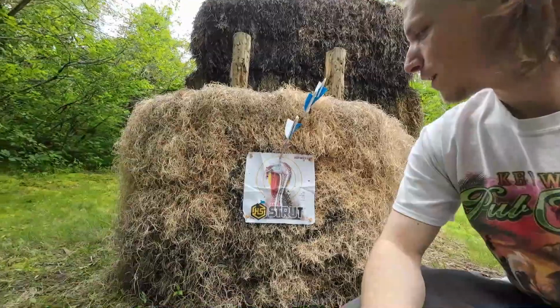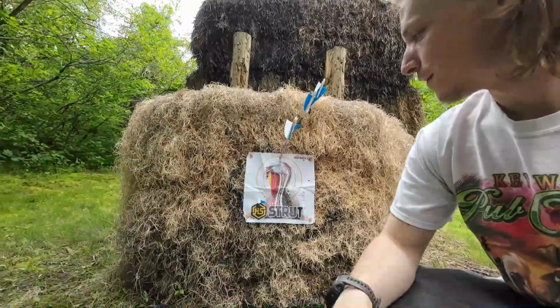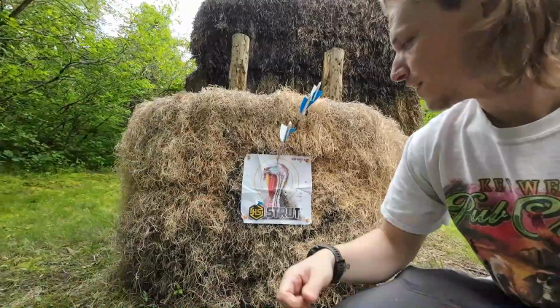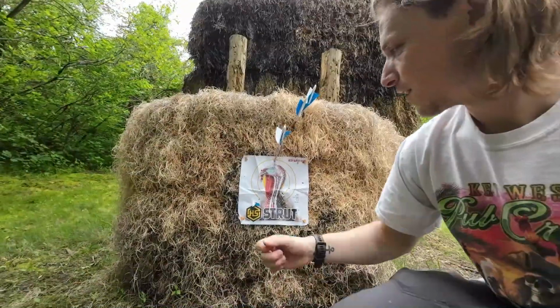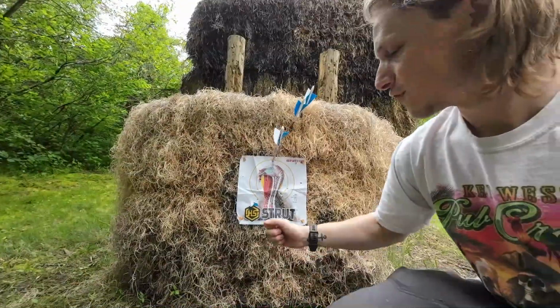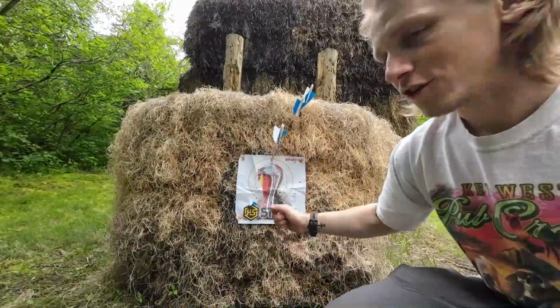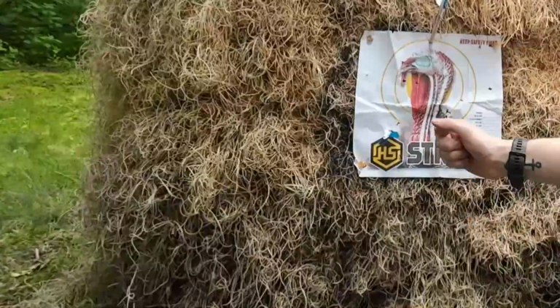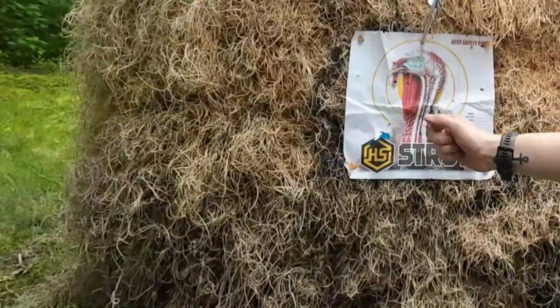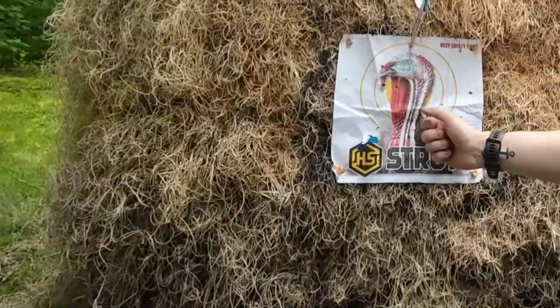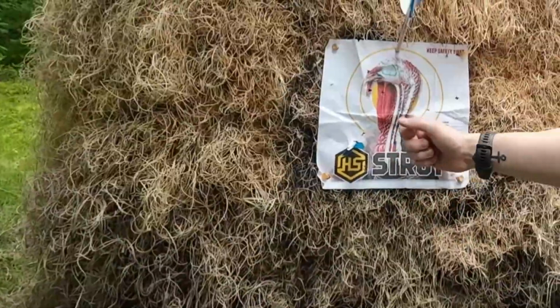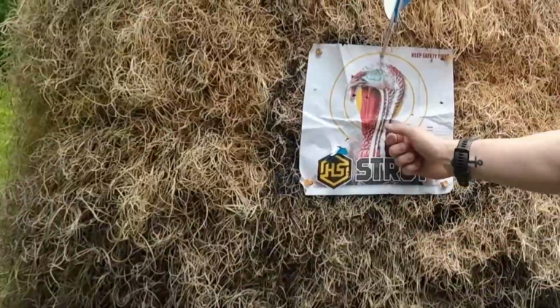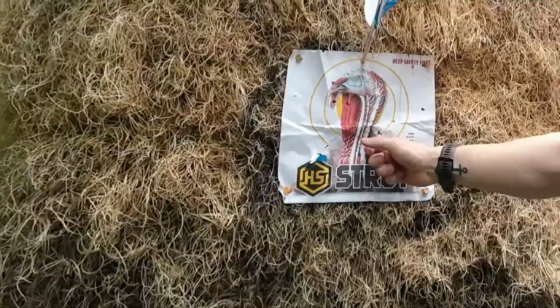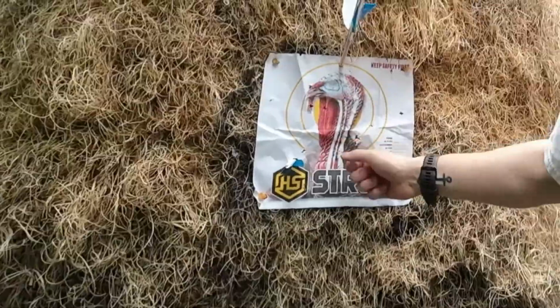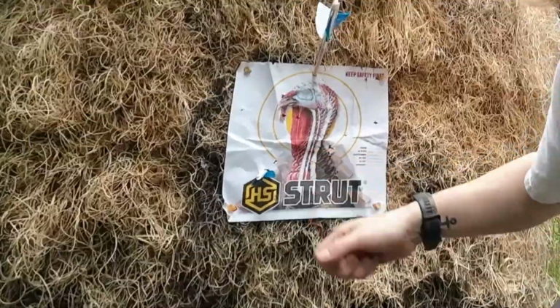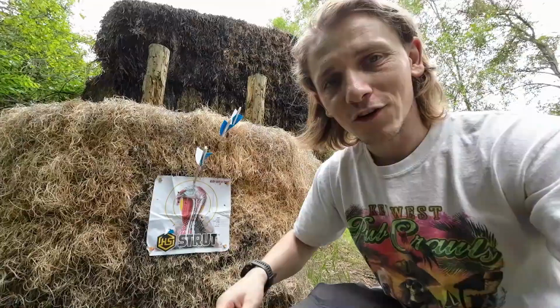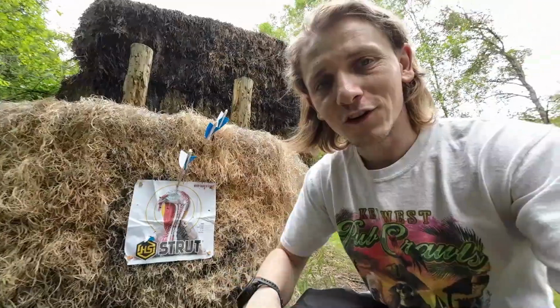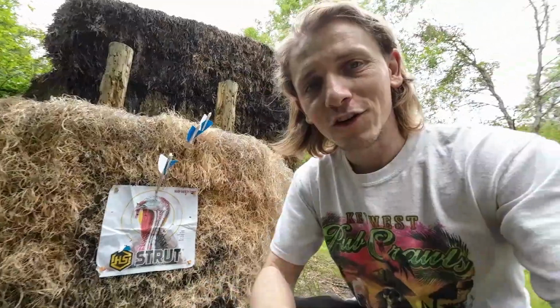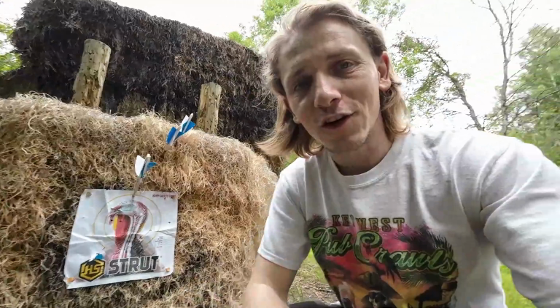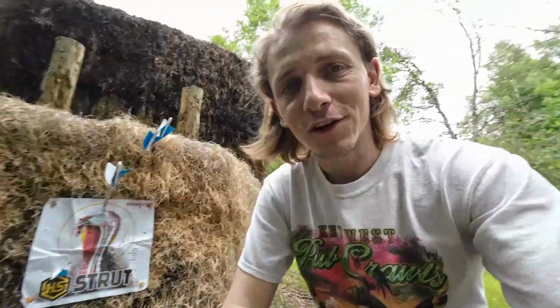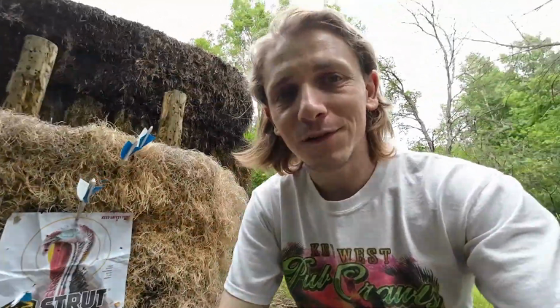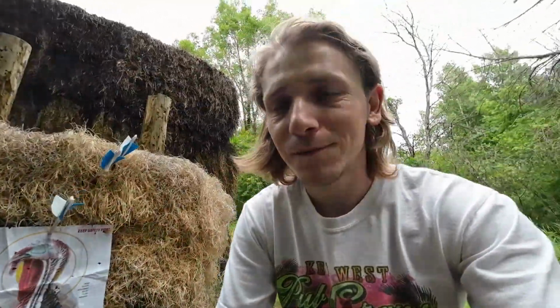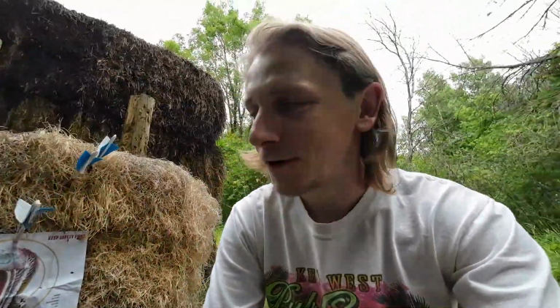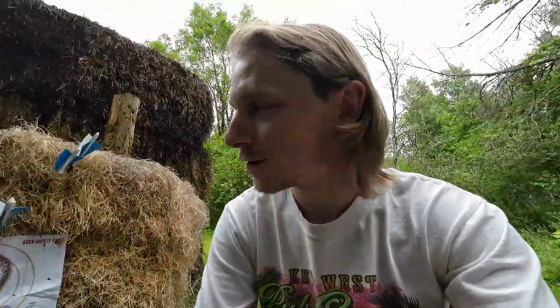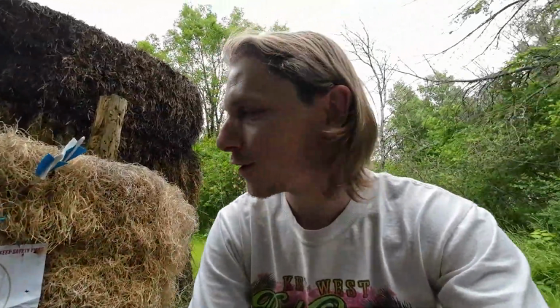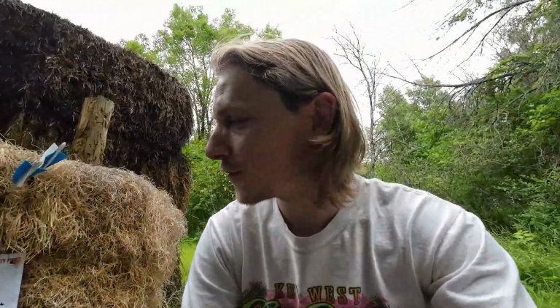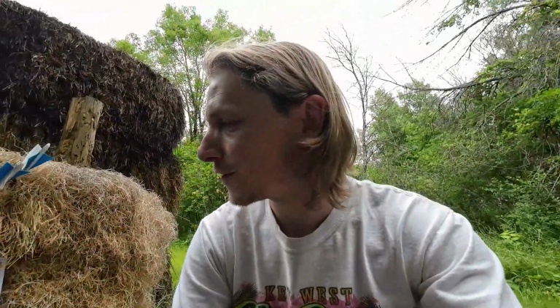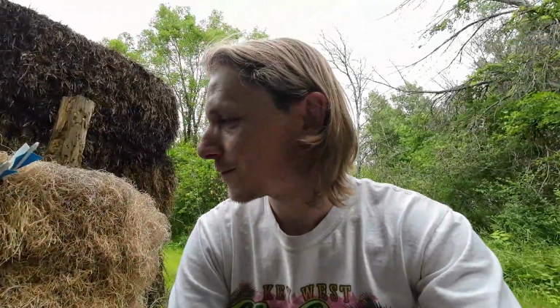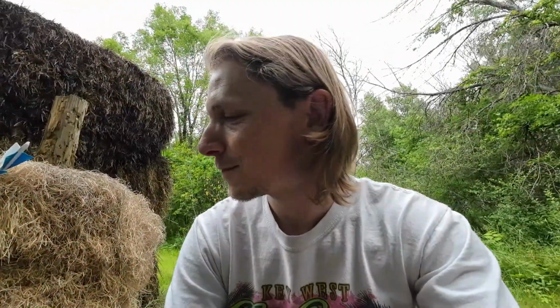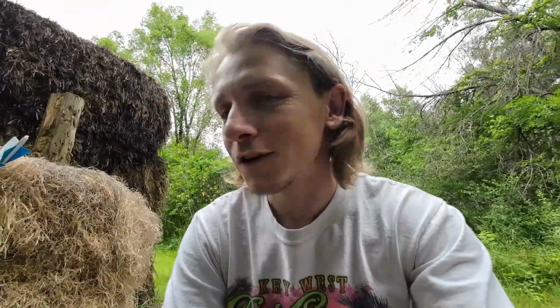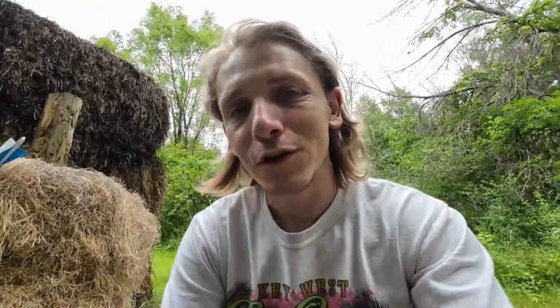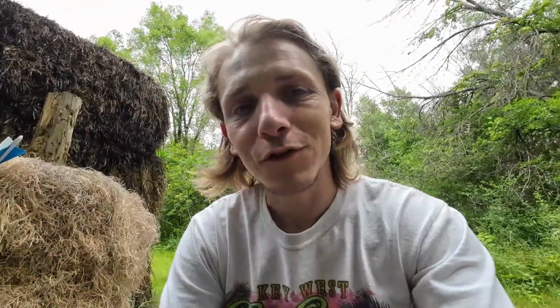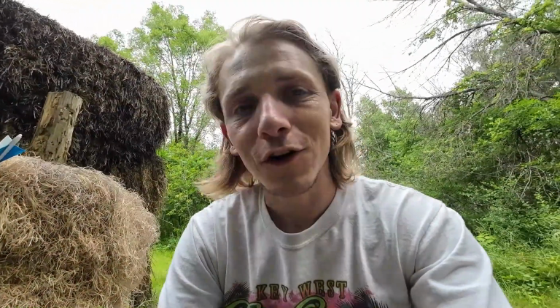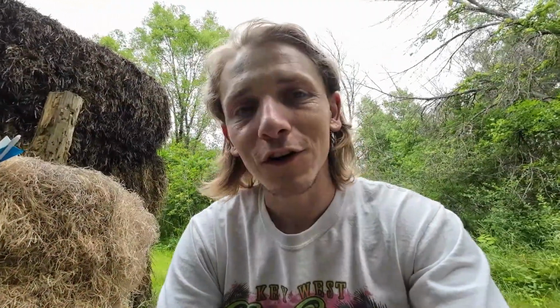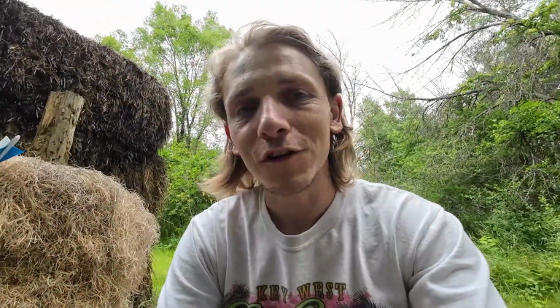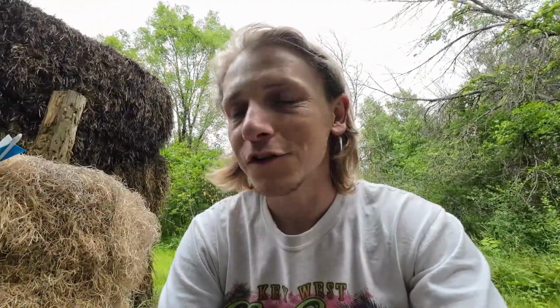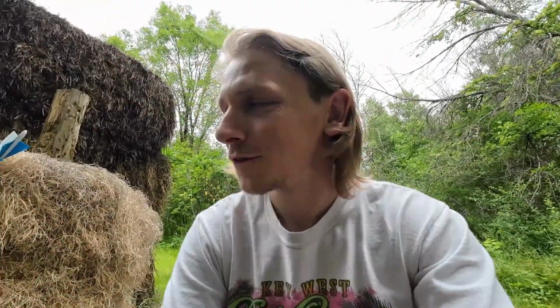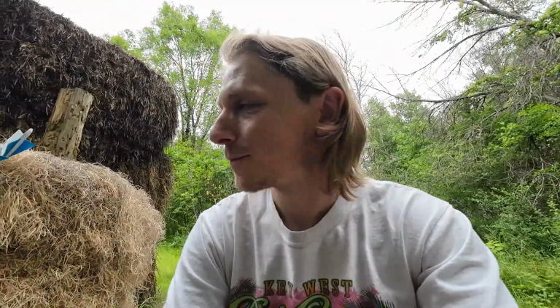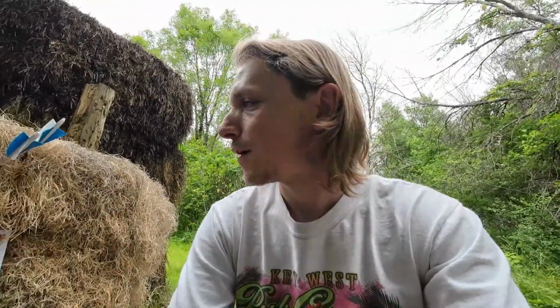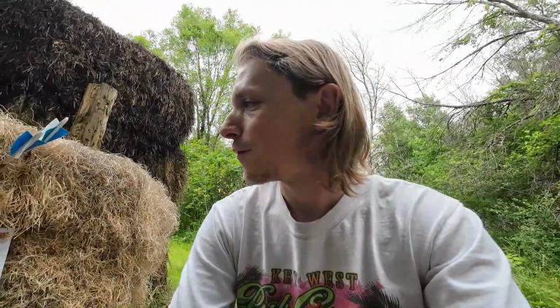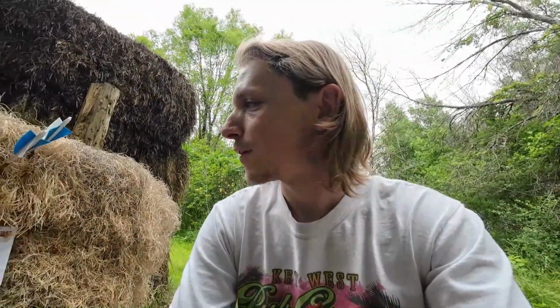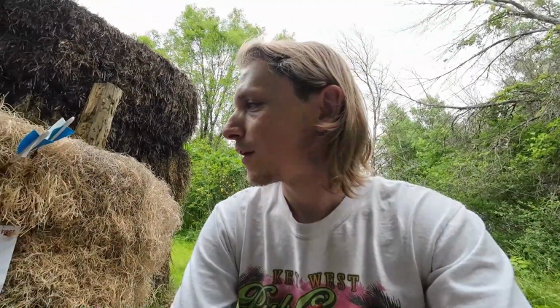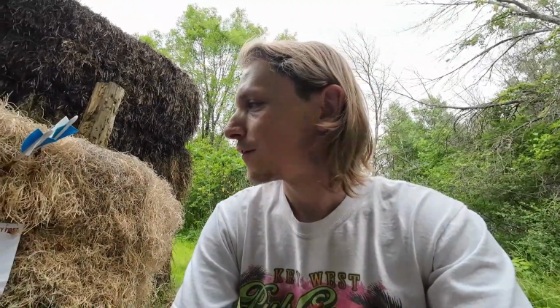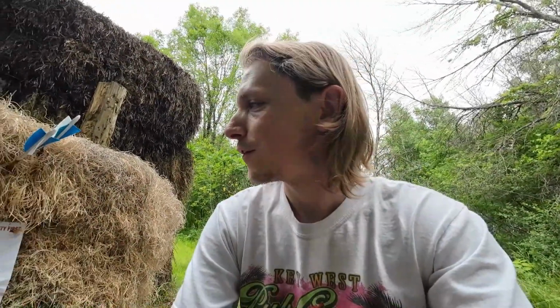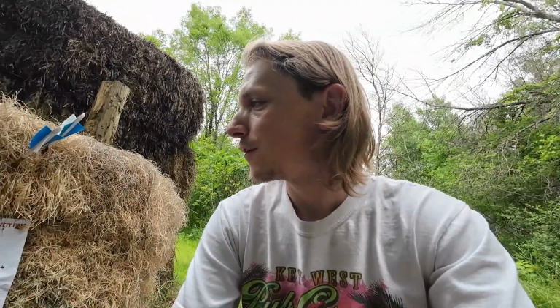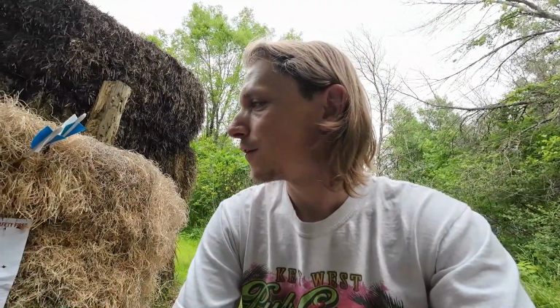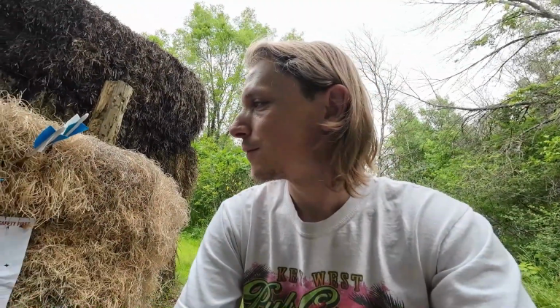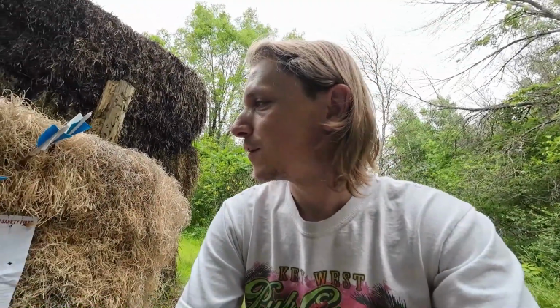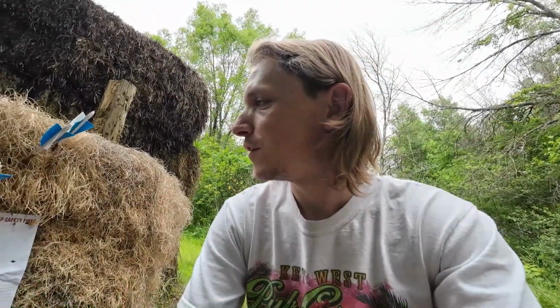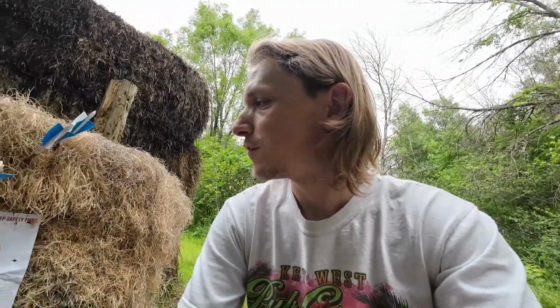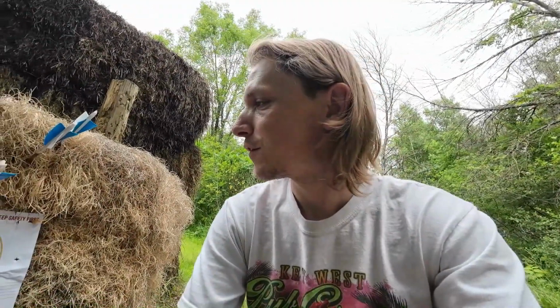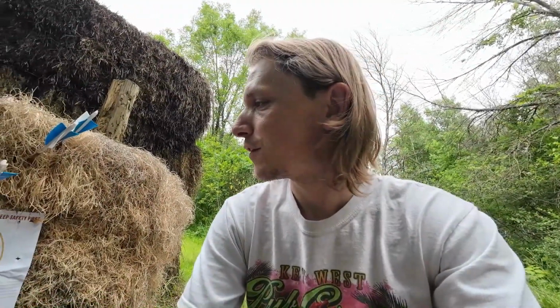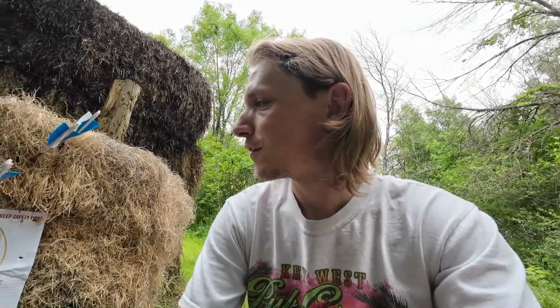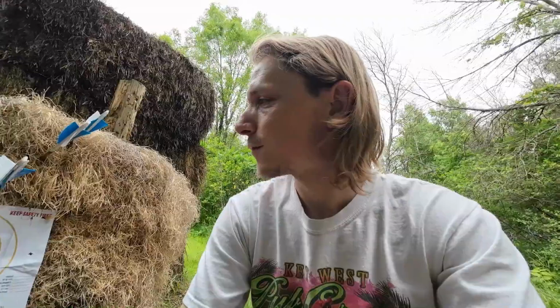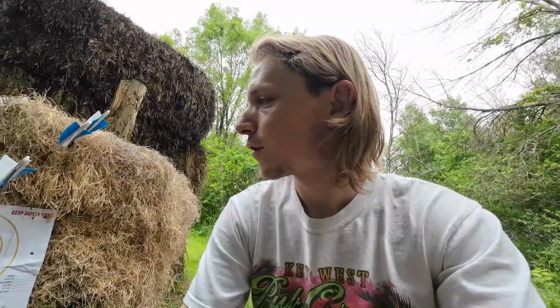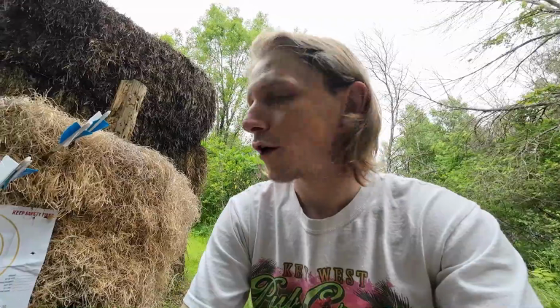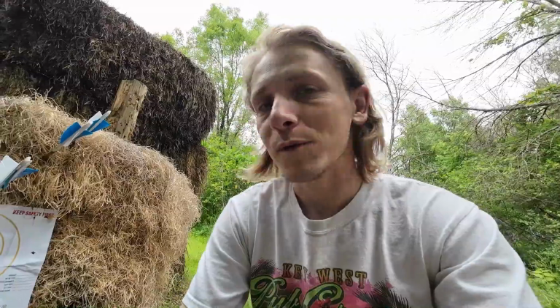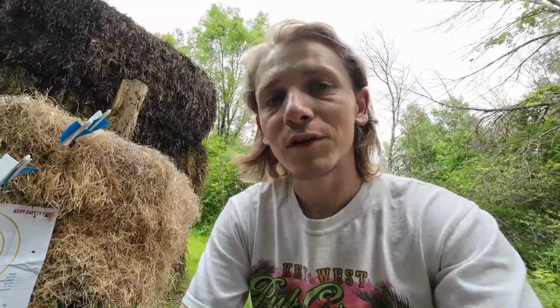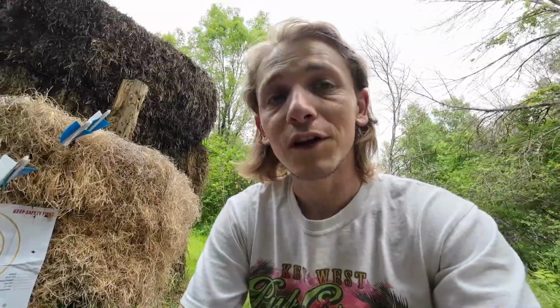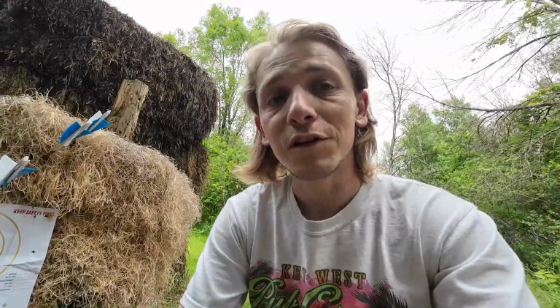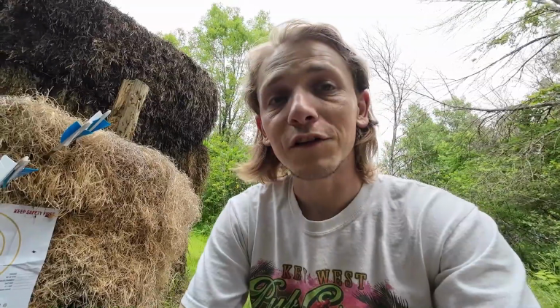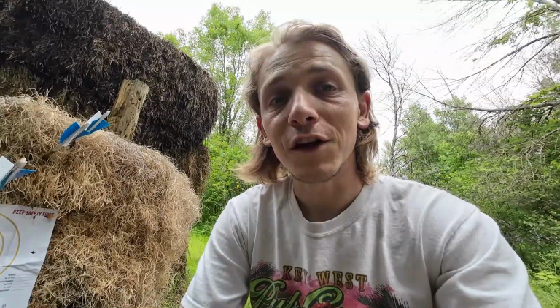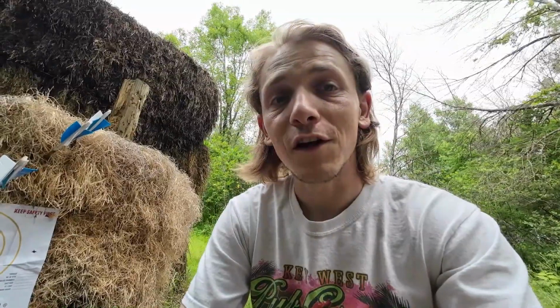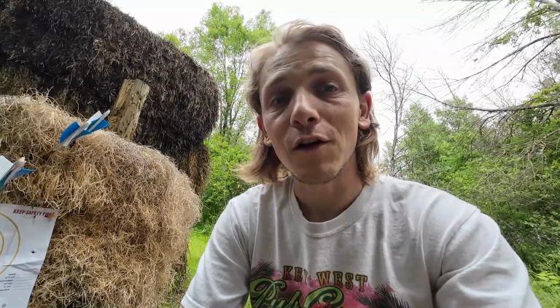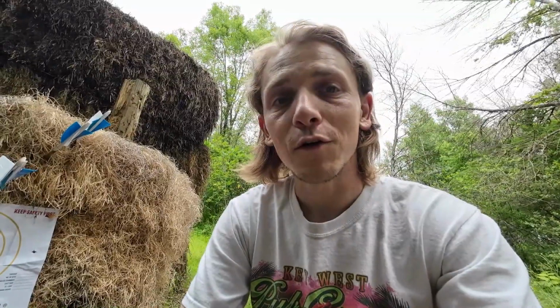We got the HS Strut turkey target — I love it. And we got the Easton Carbon Legacy arrows.